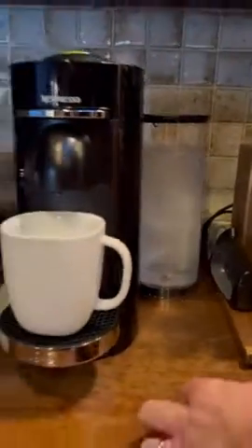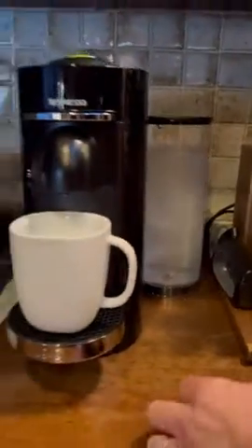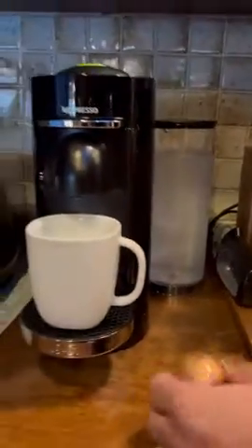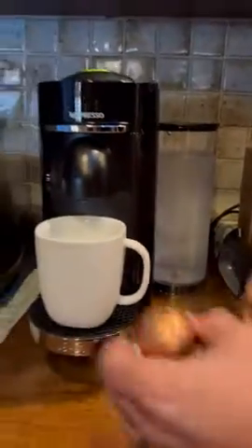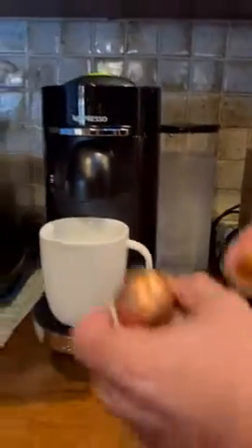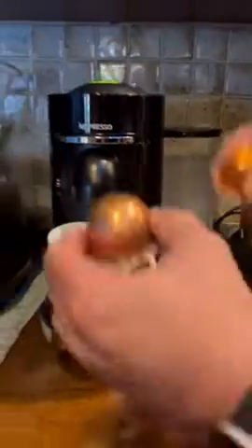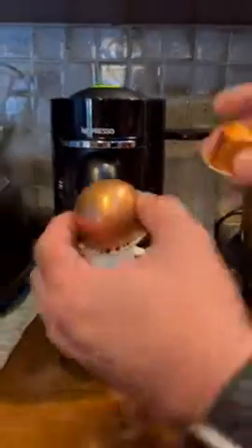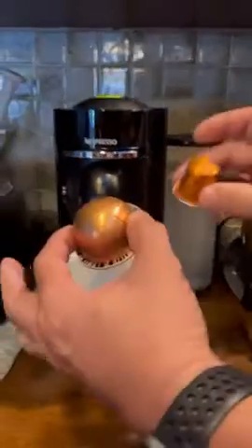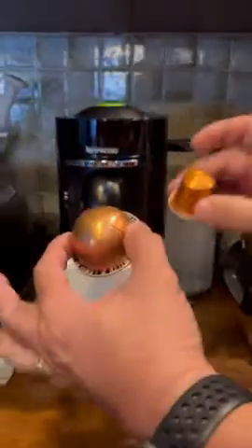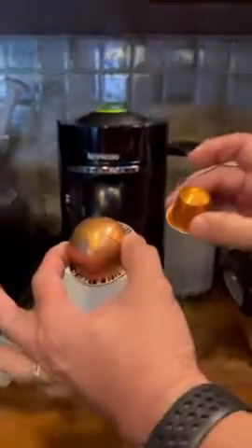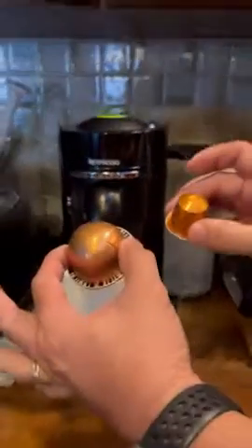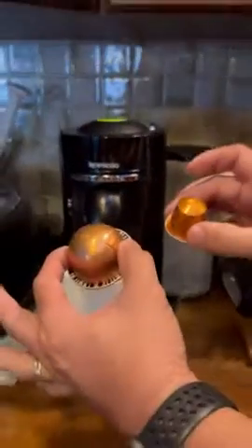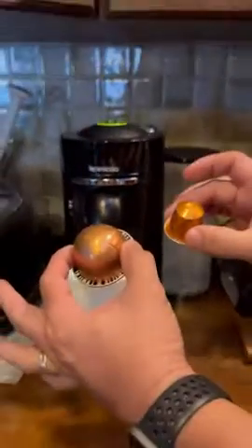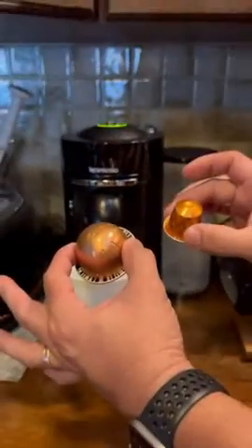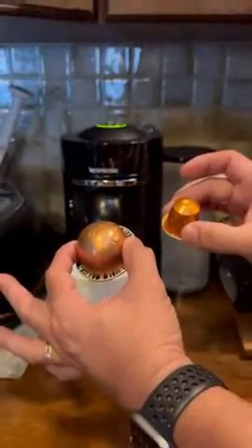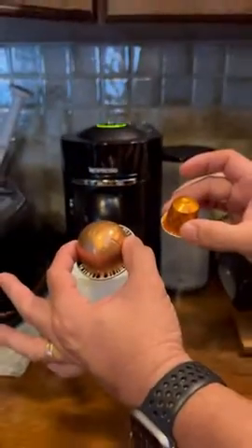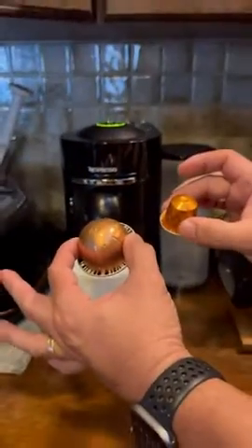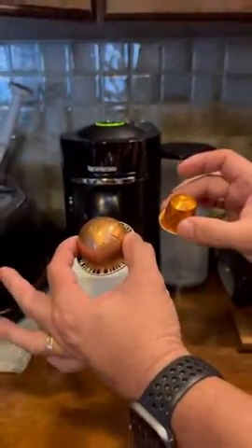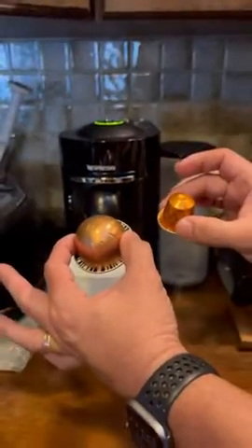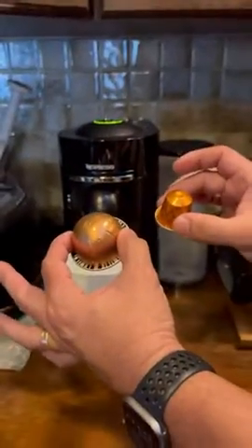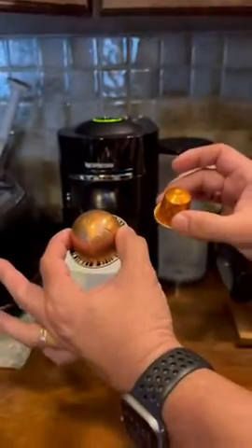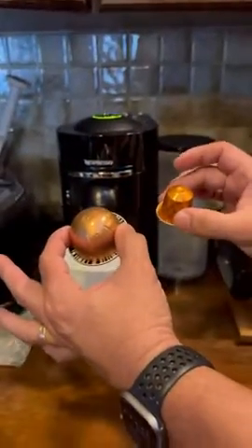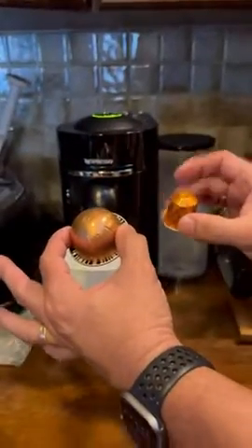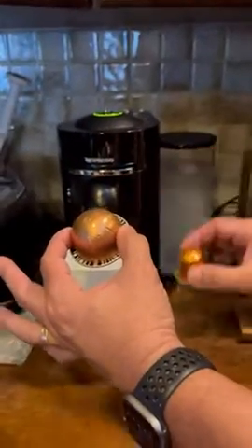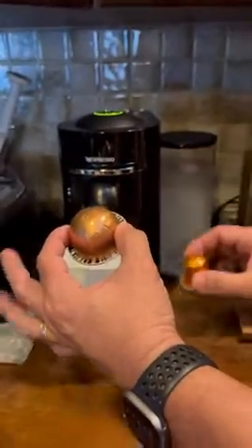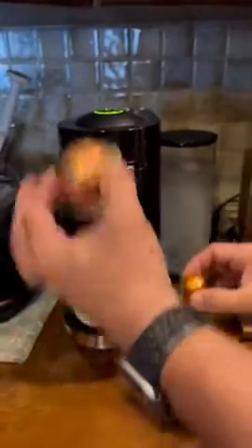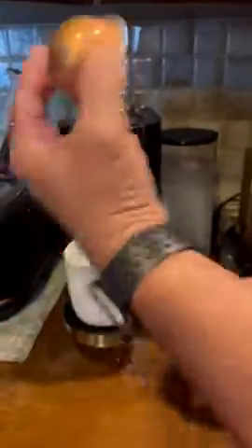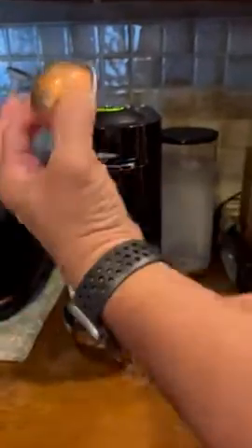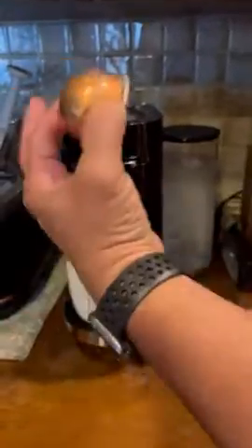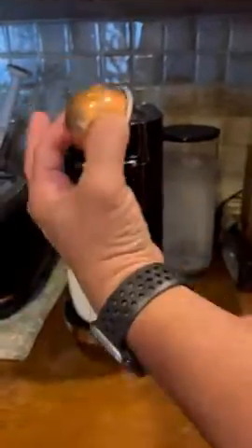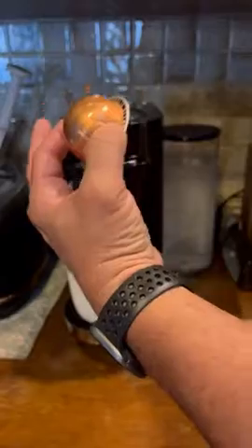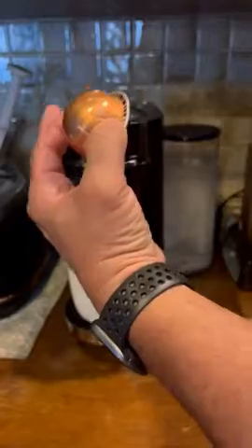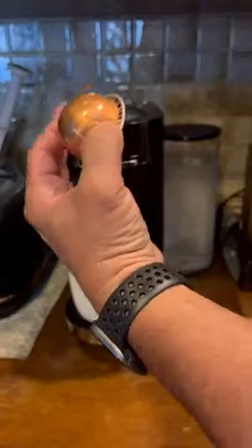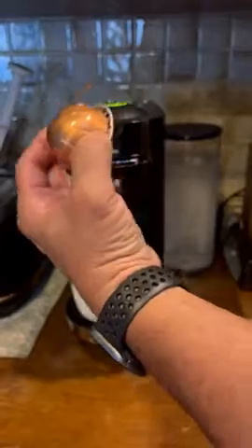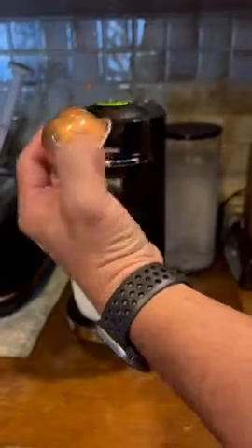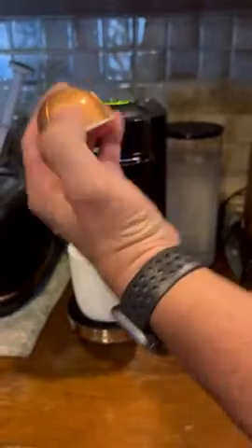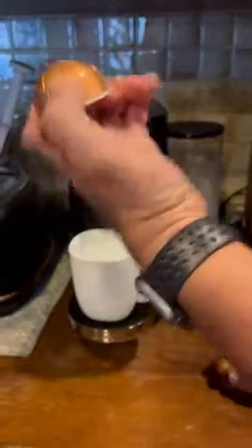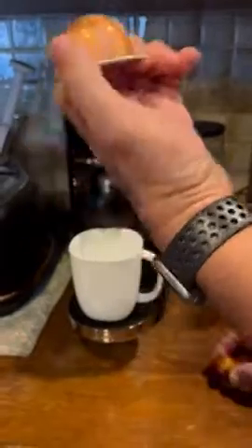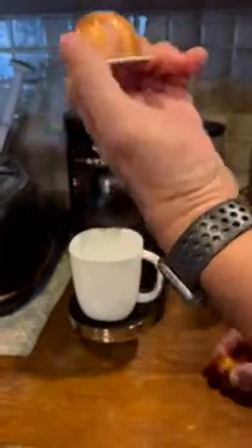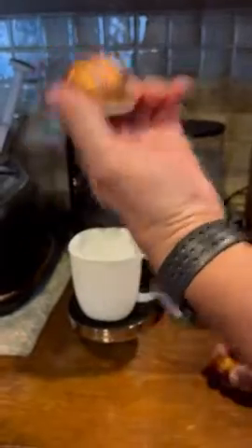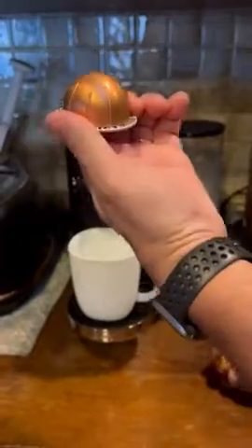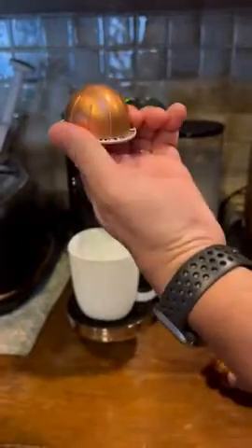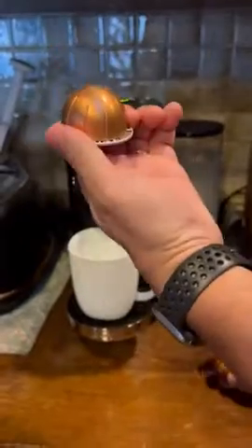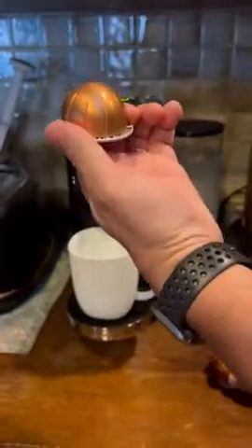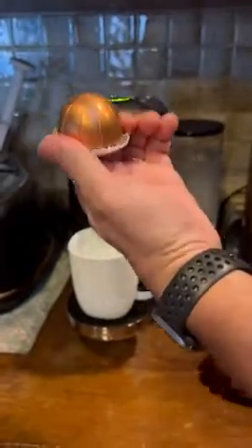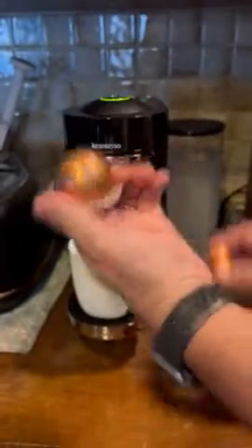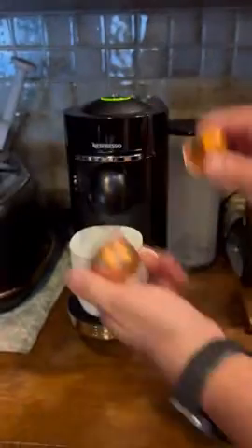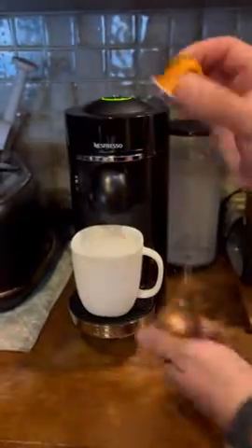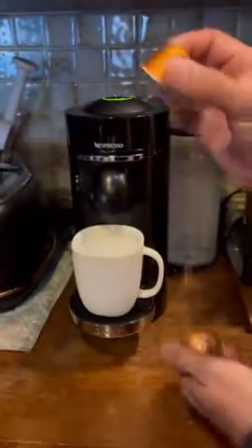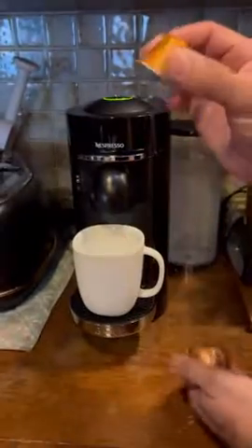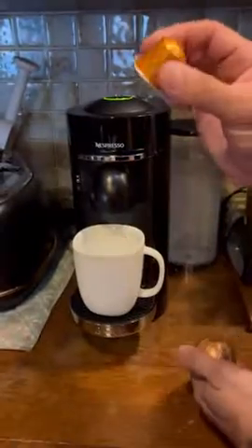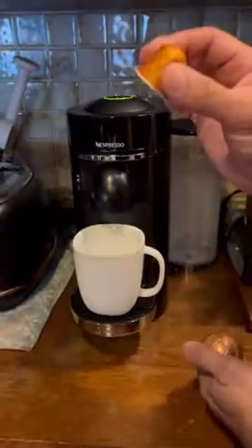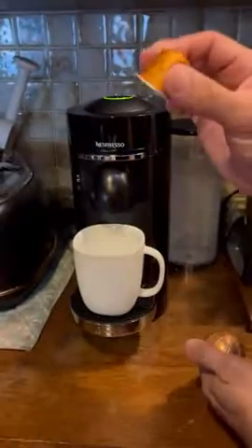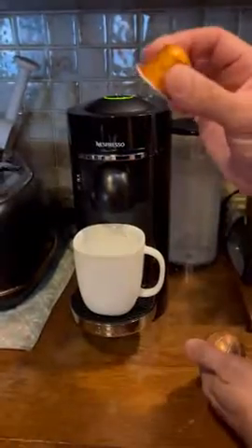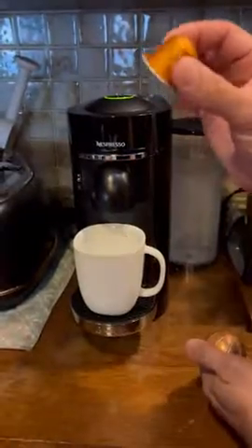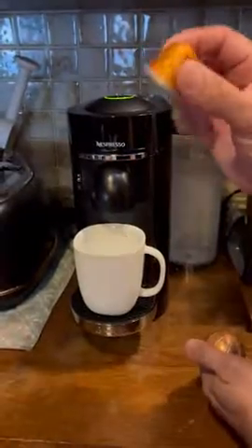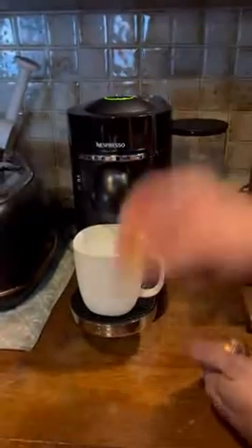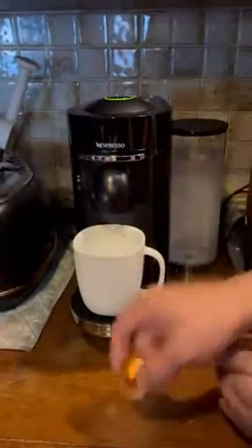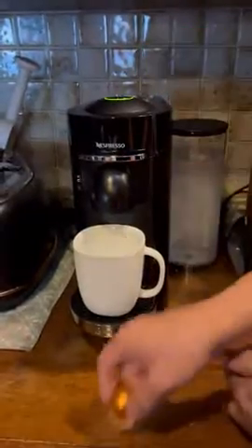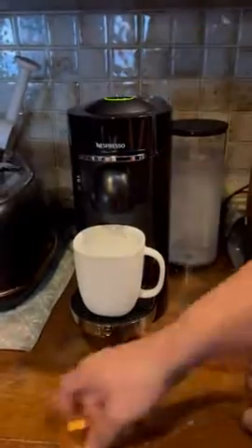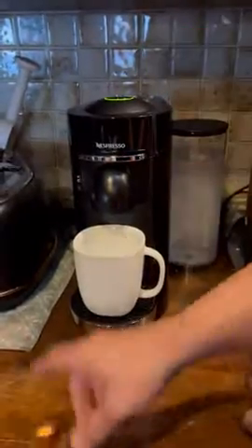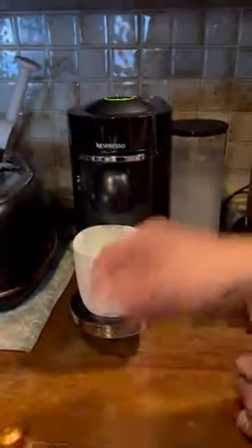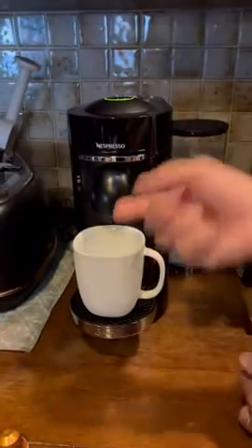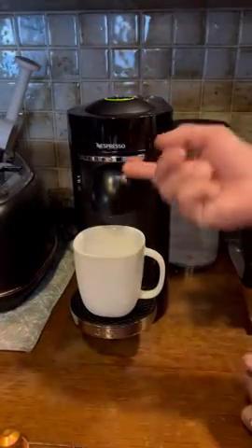And two different pods here in my hands. This new one takes the bigger pod, so do not order the smaller pod.